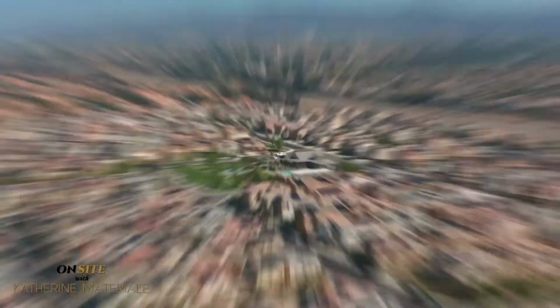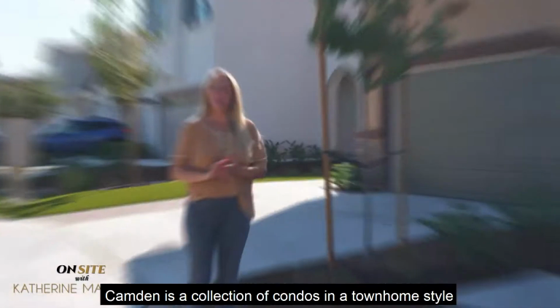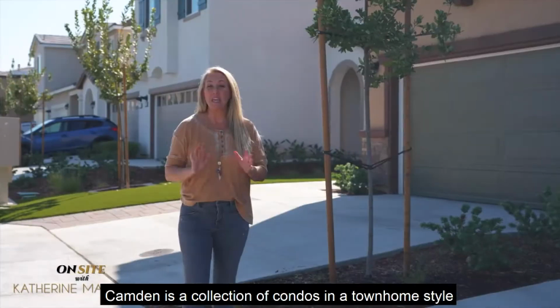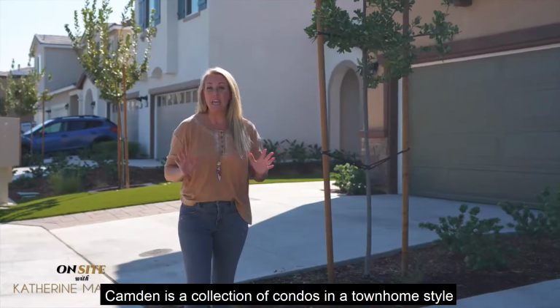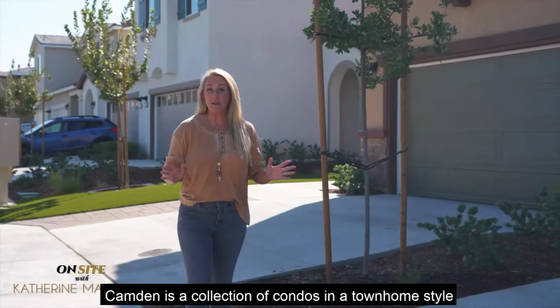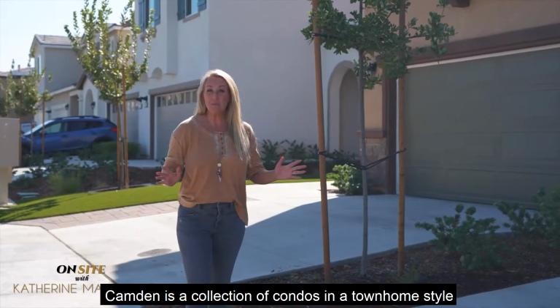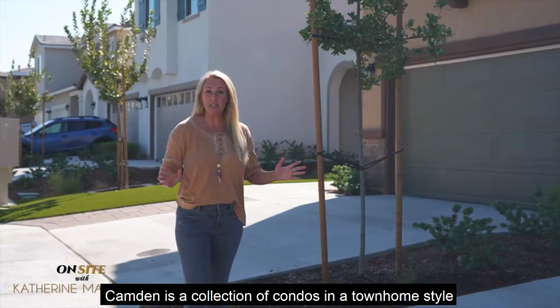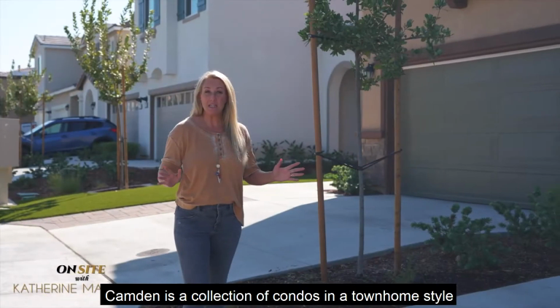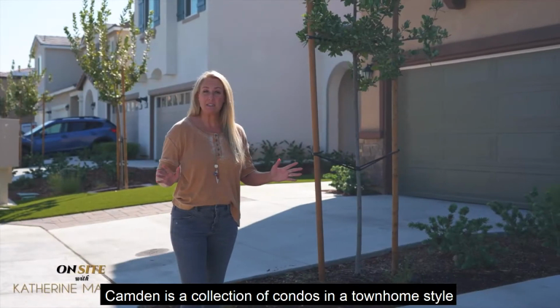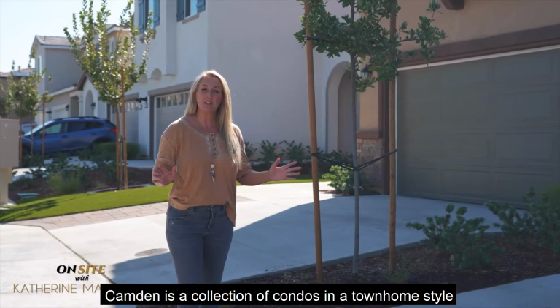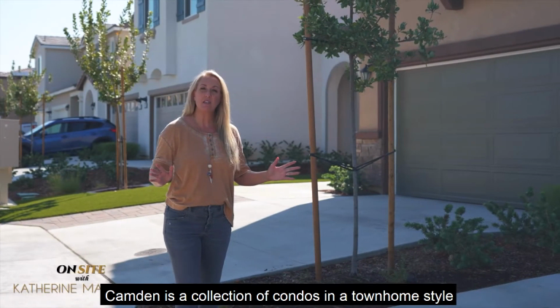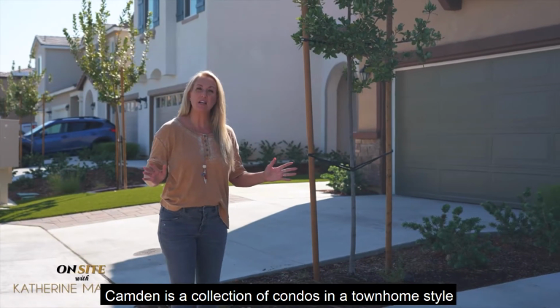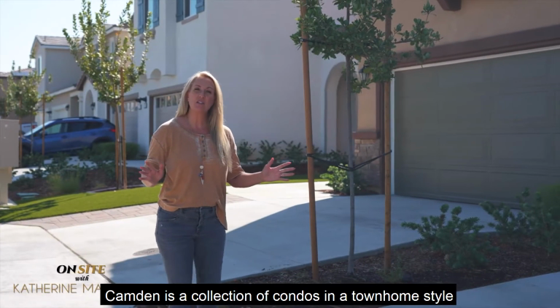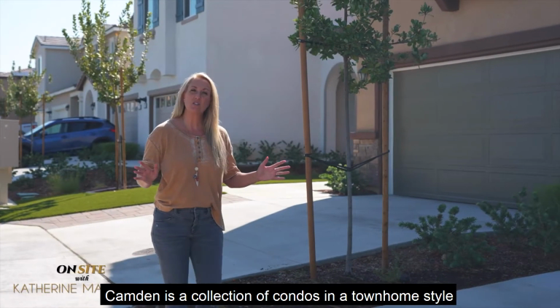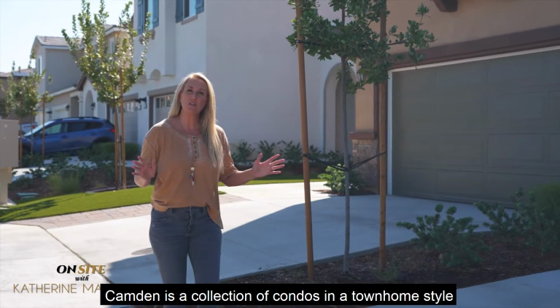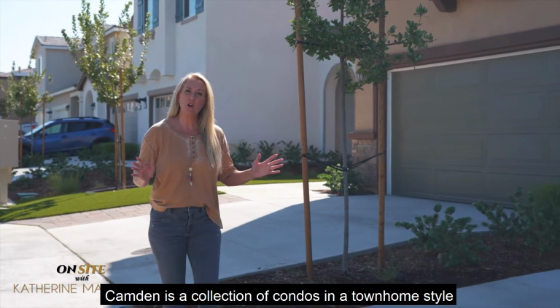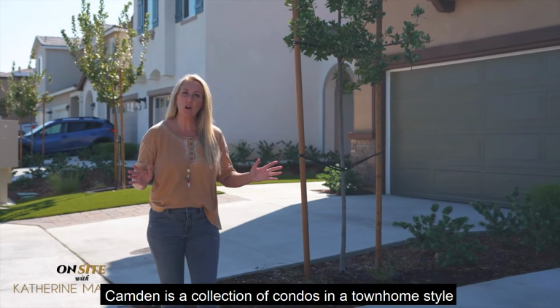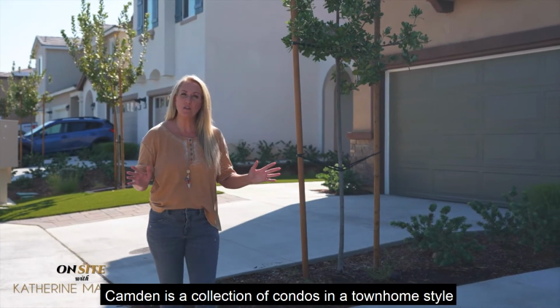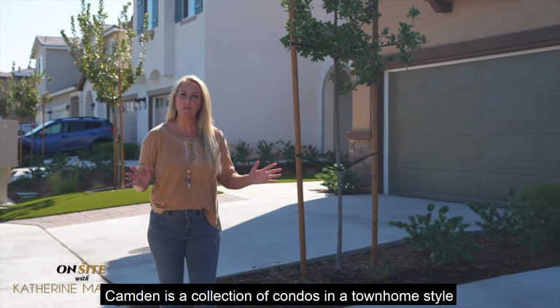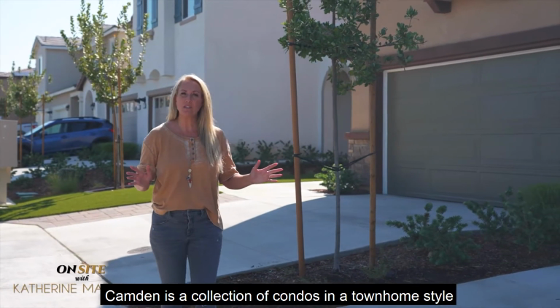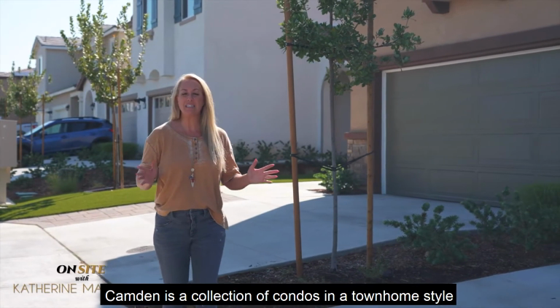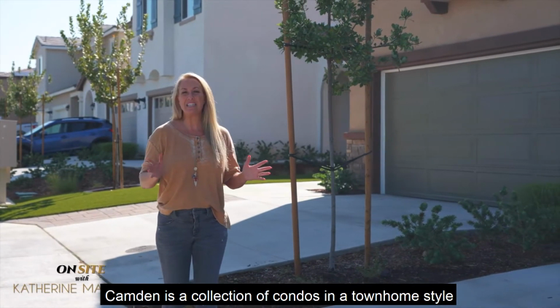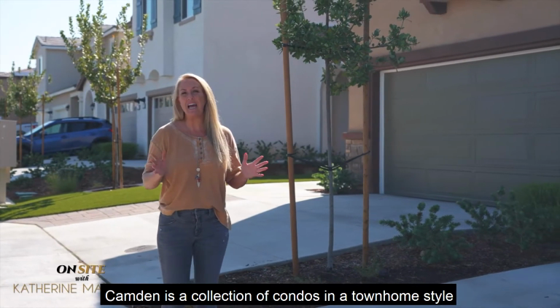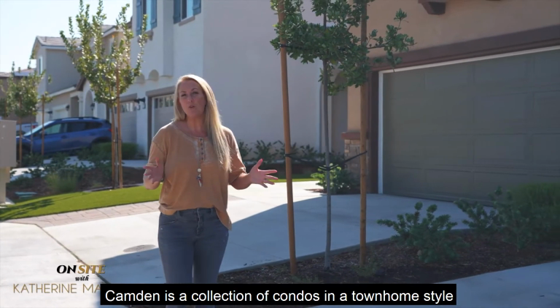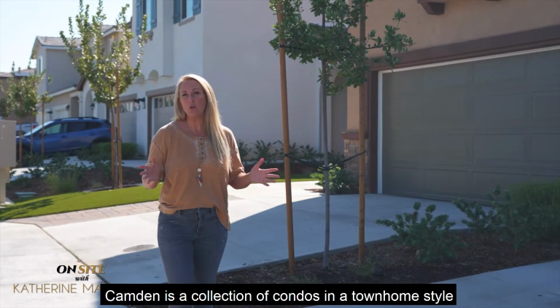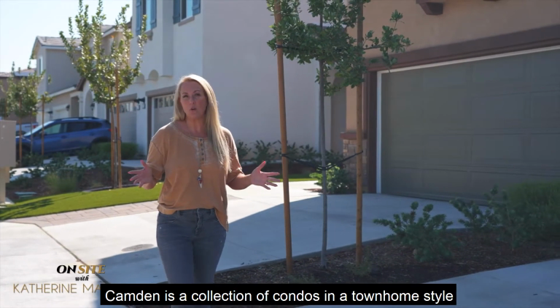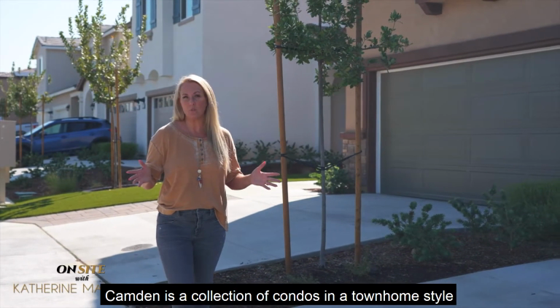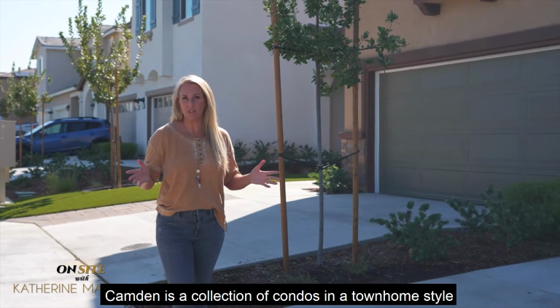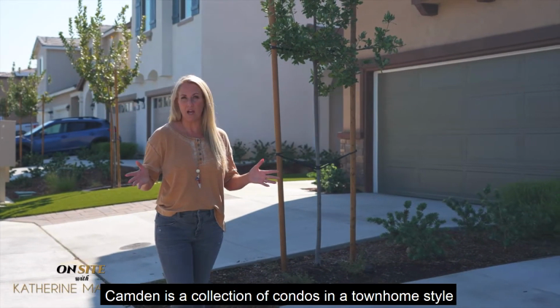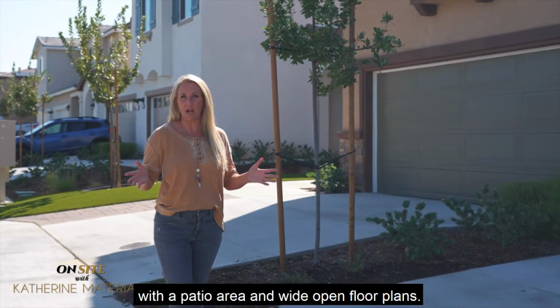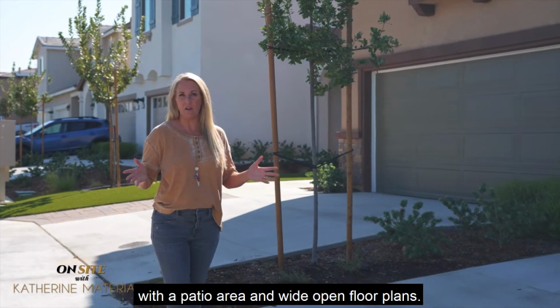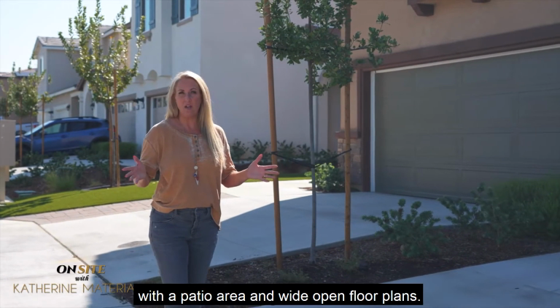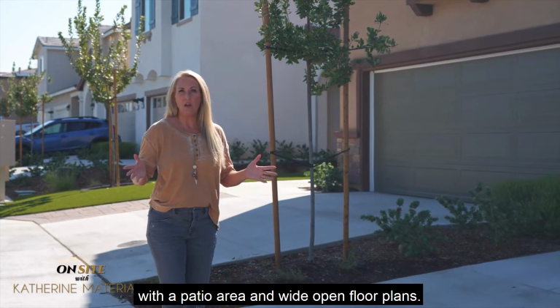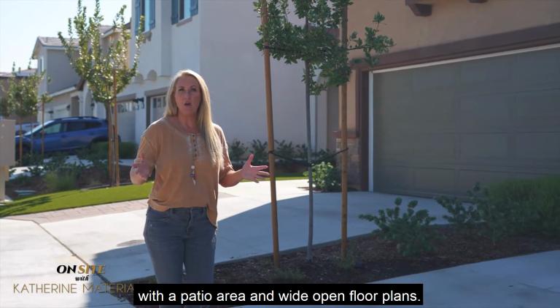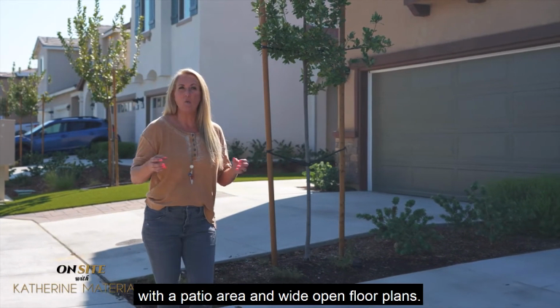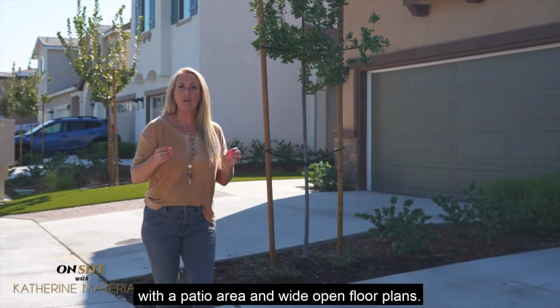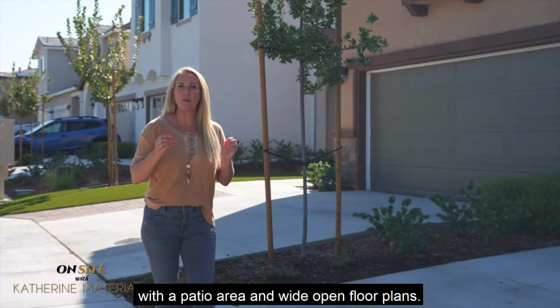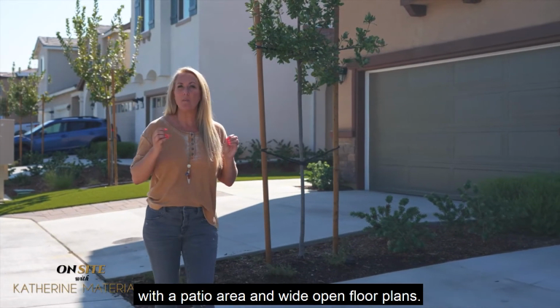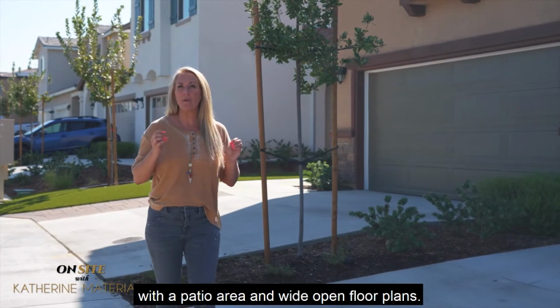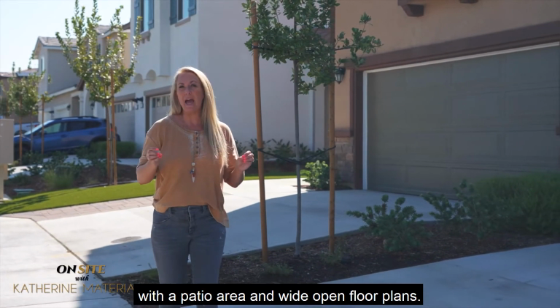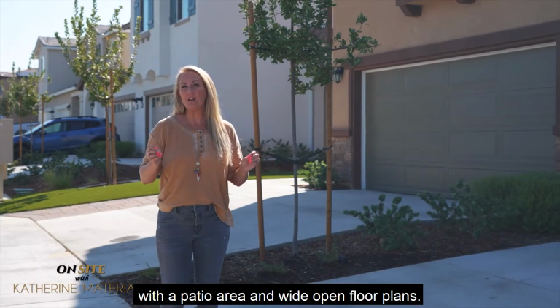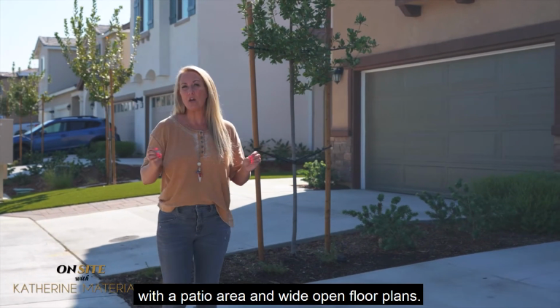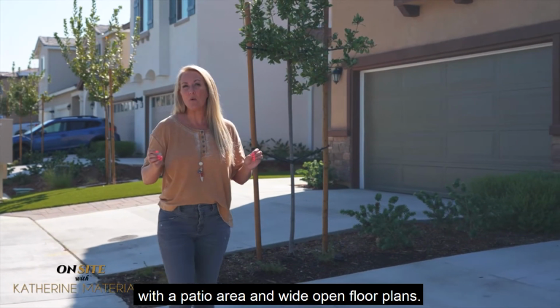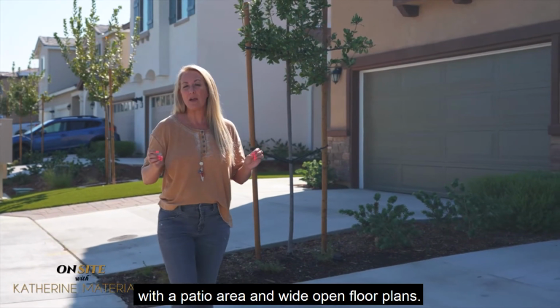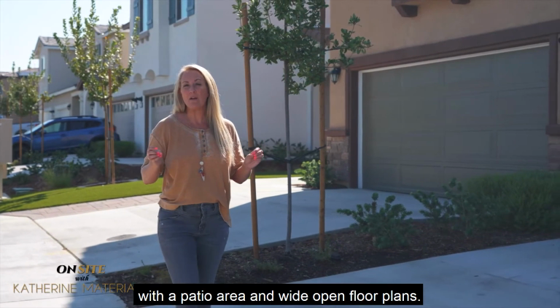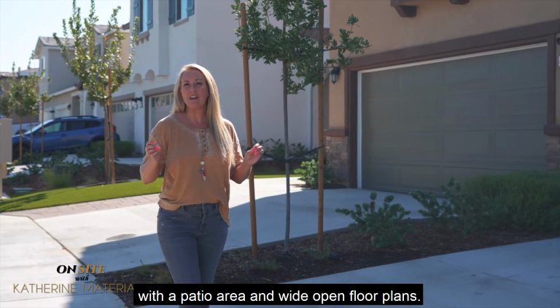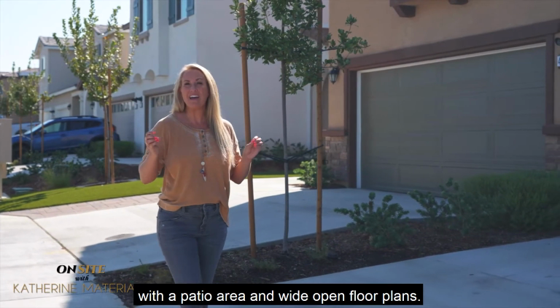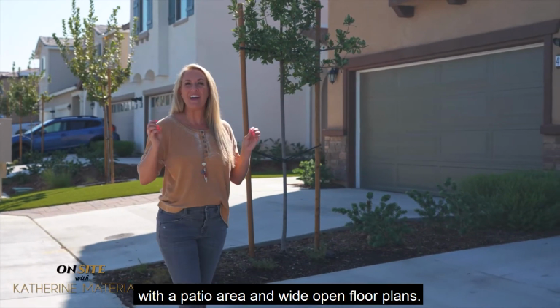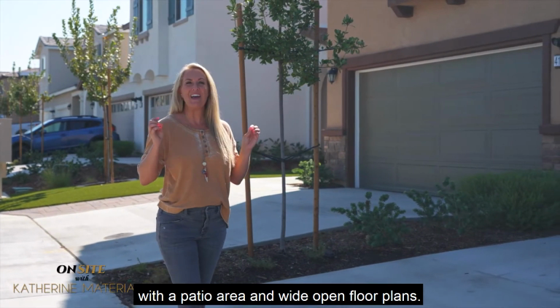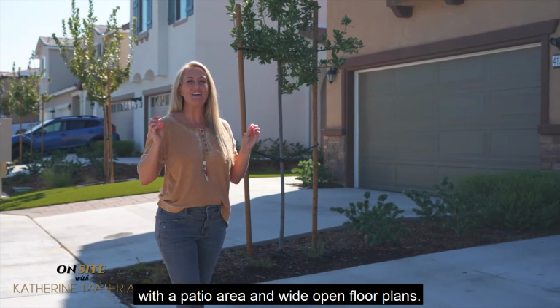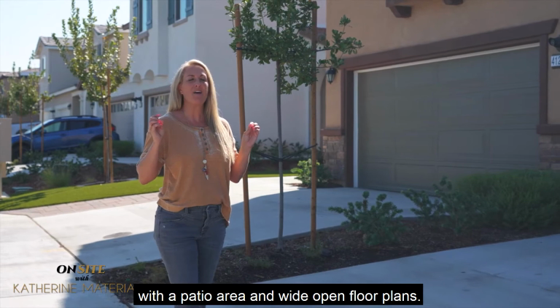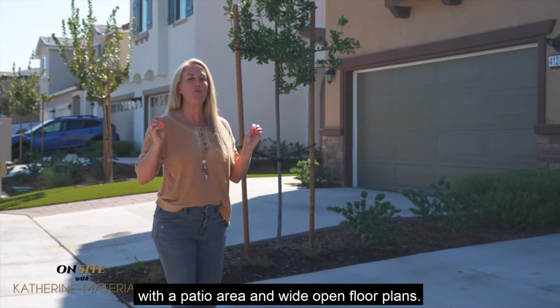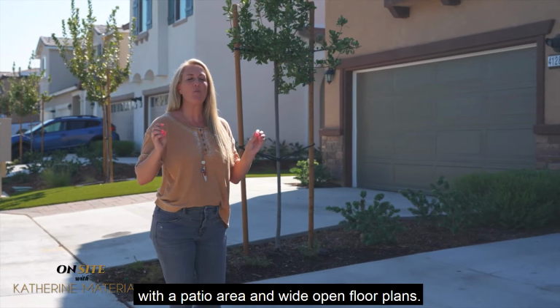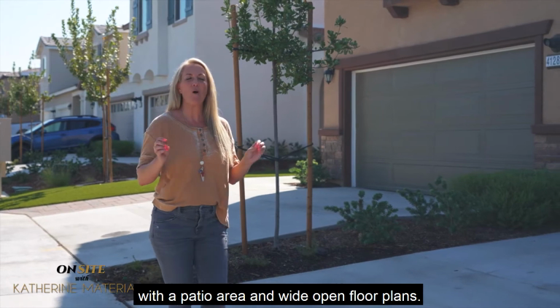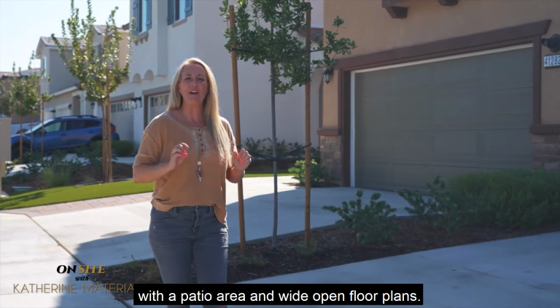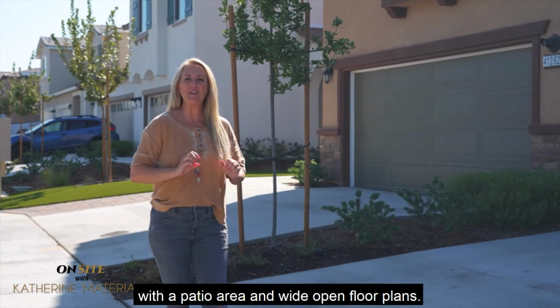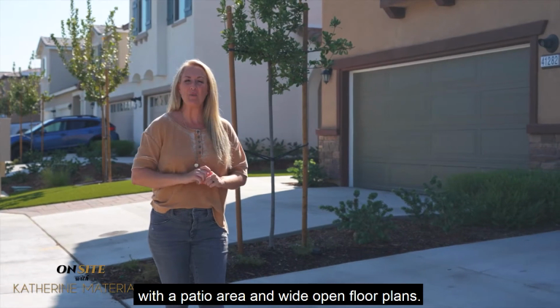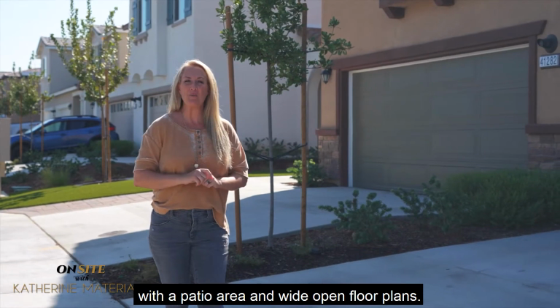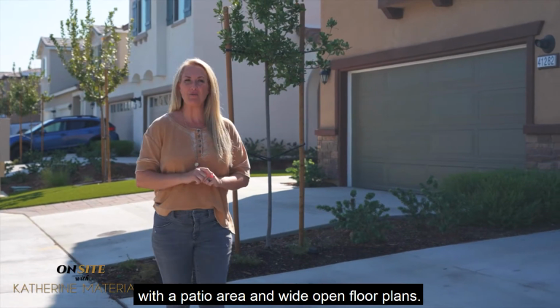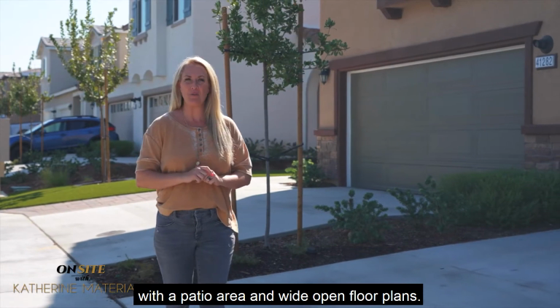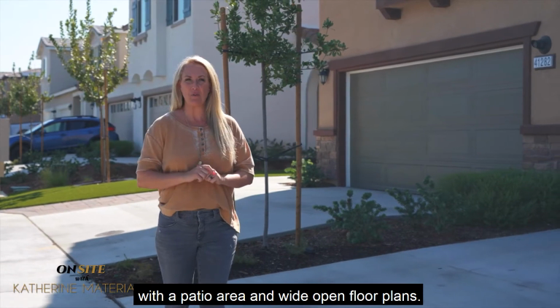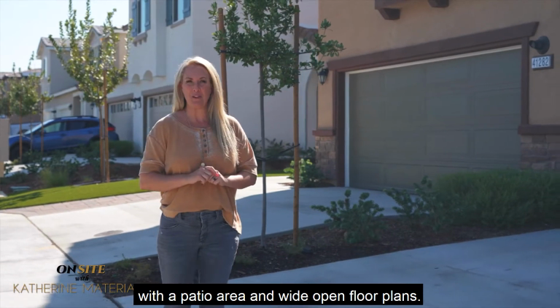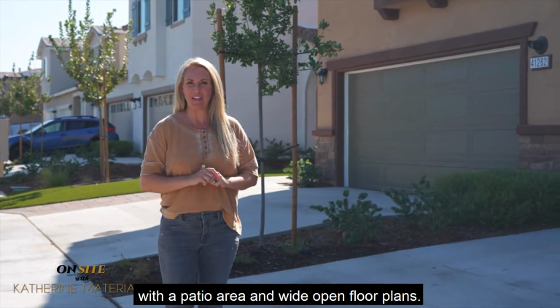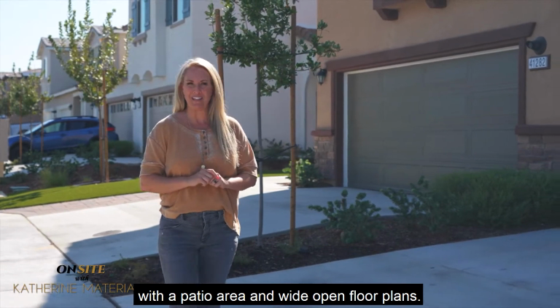Camden is a collection of condos in a townhome style with a patio area and wide open floor plans.